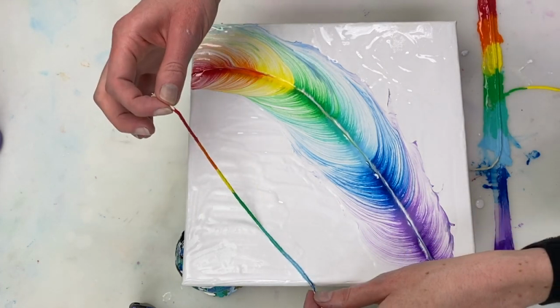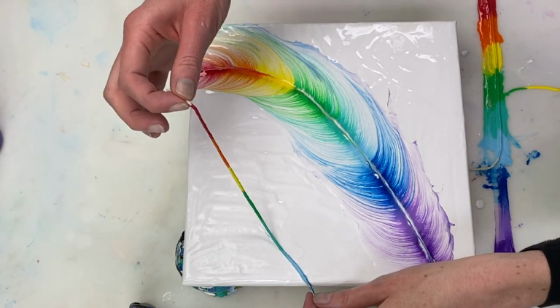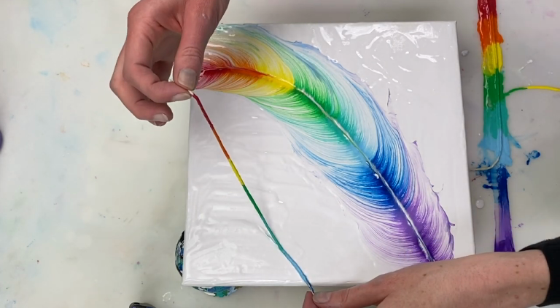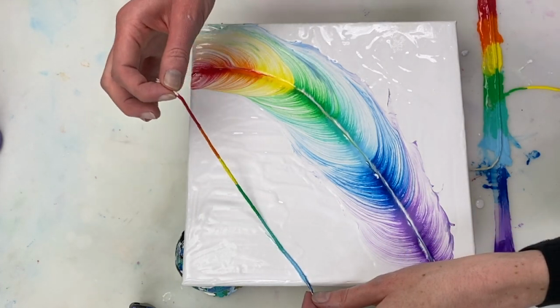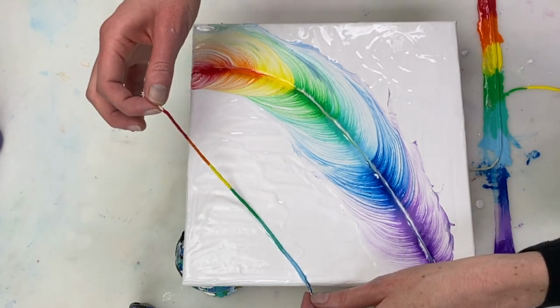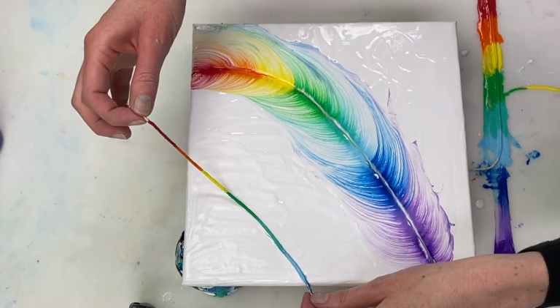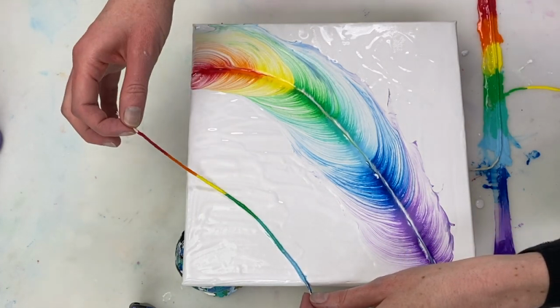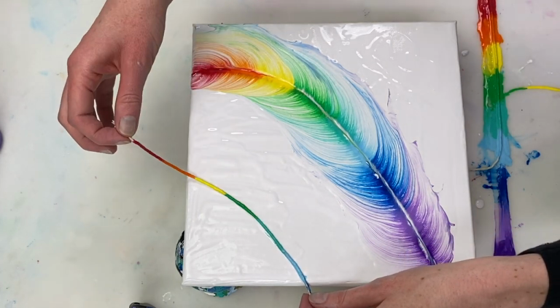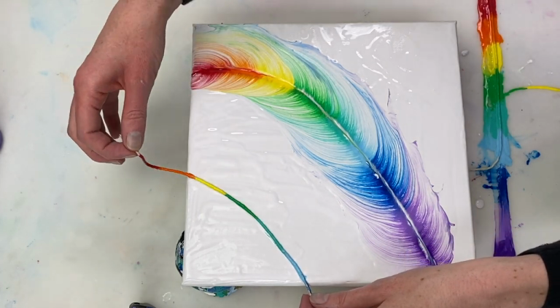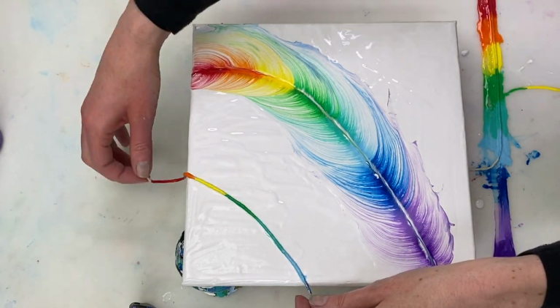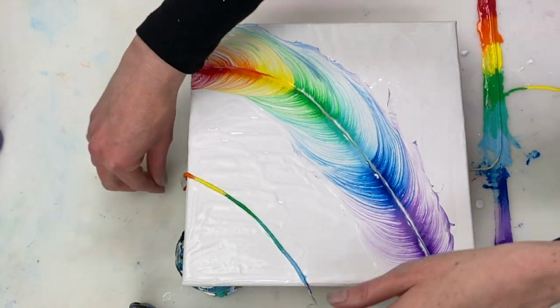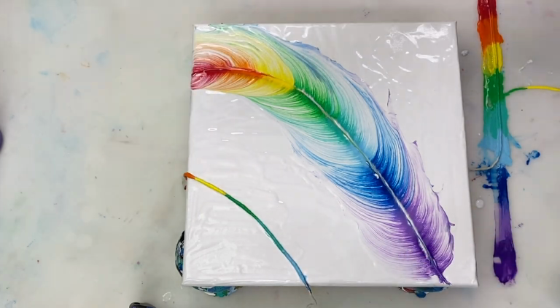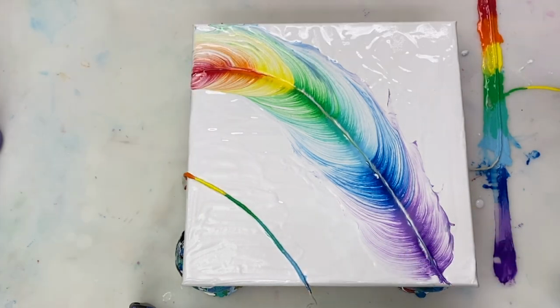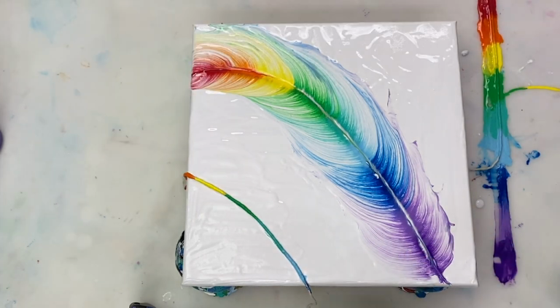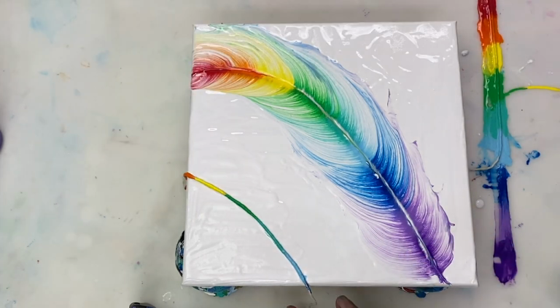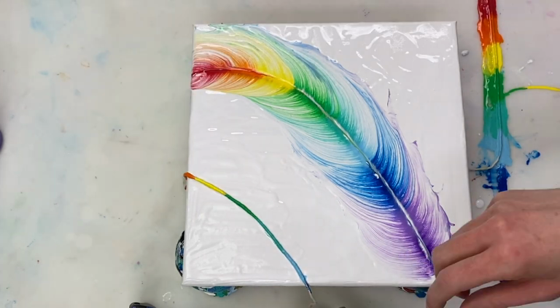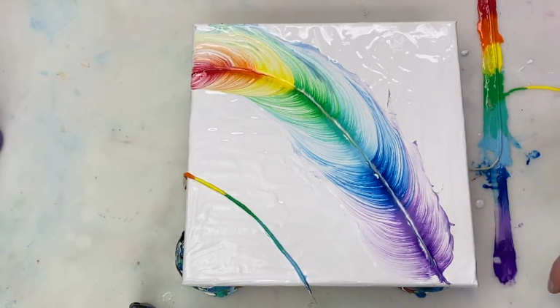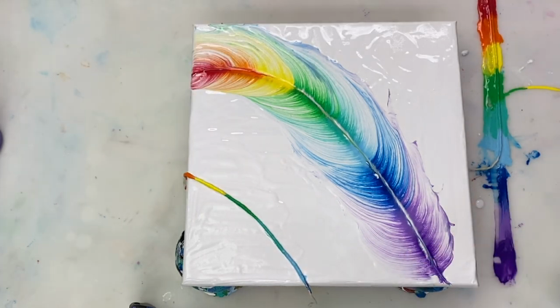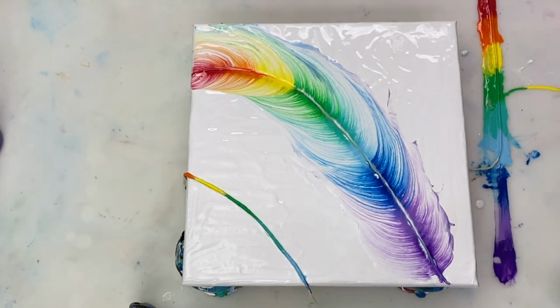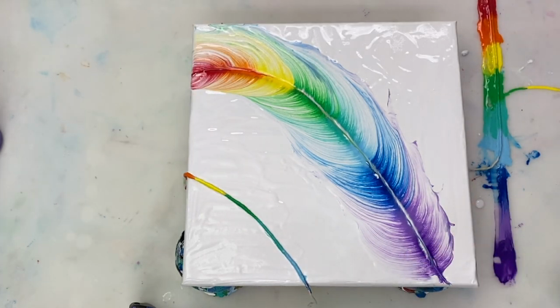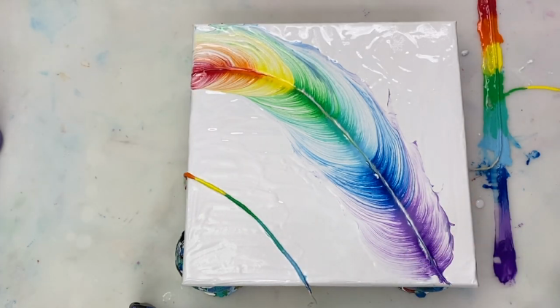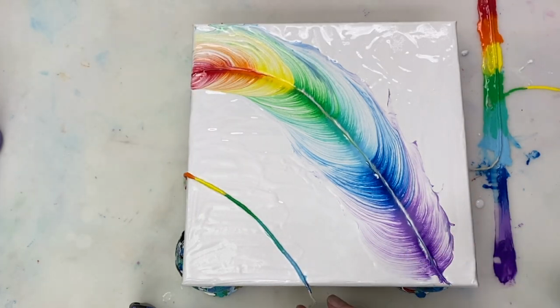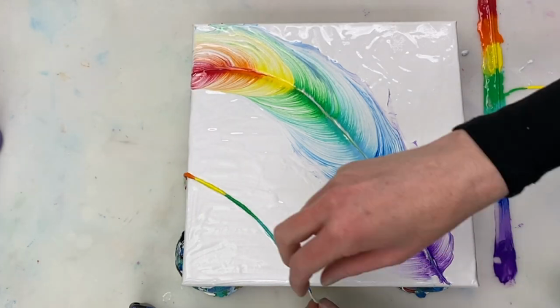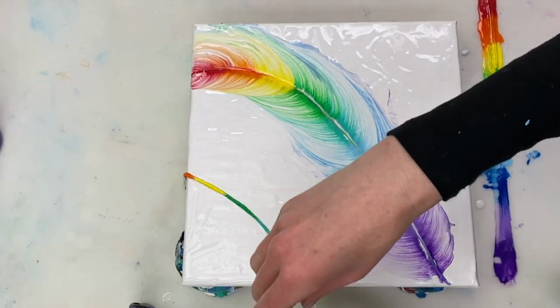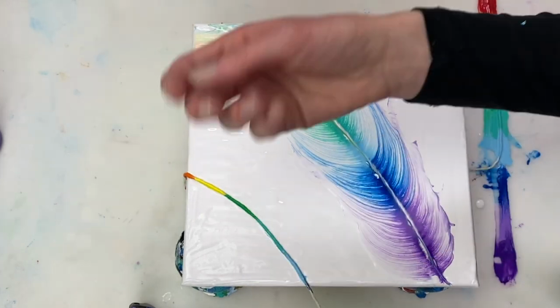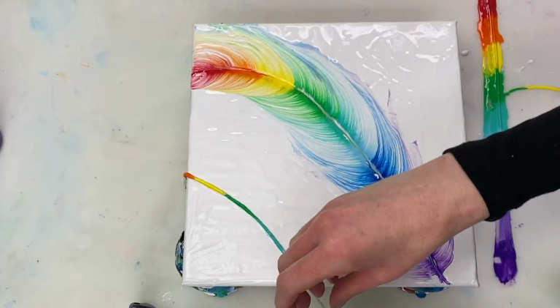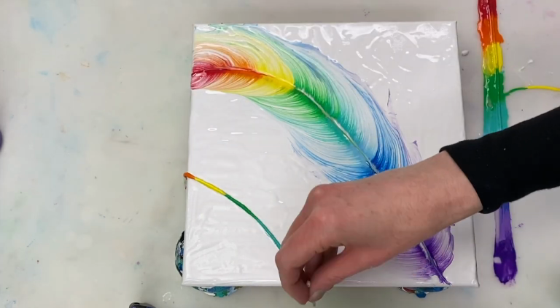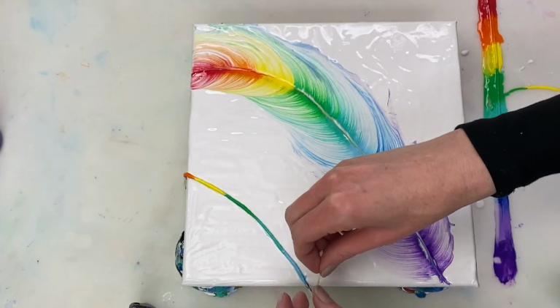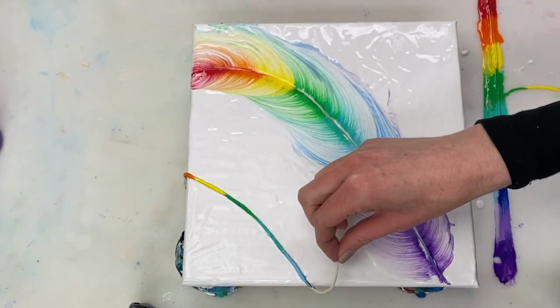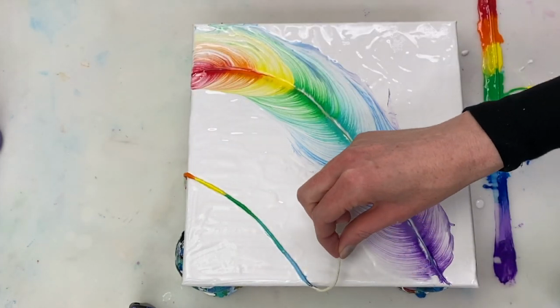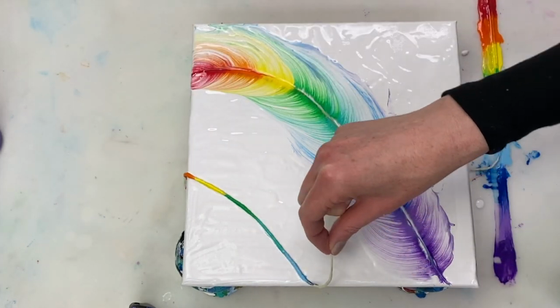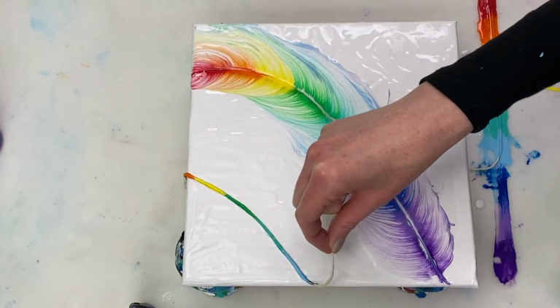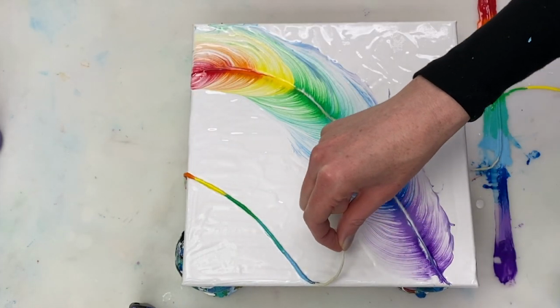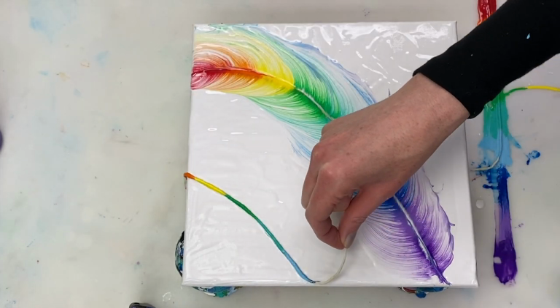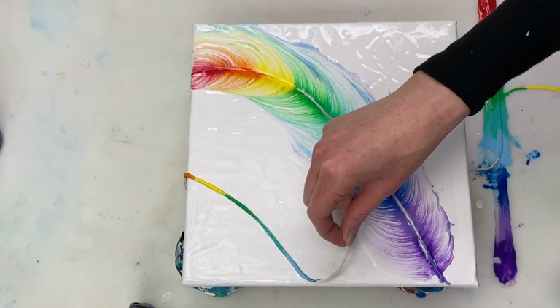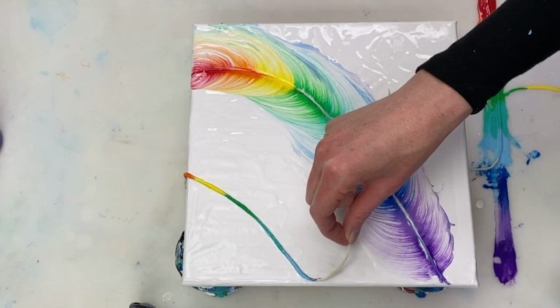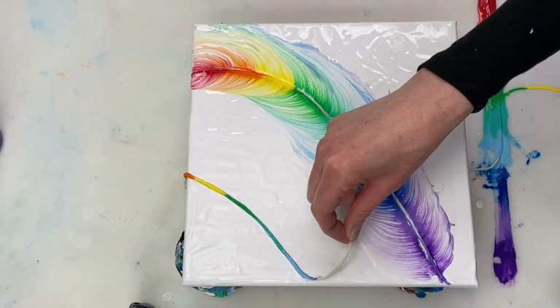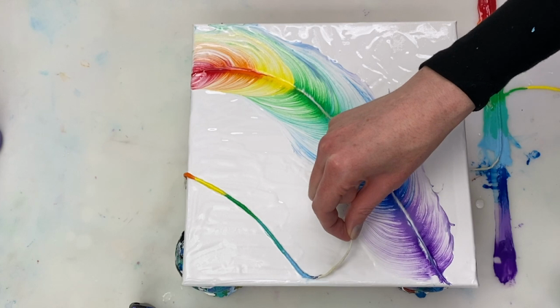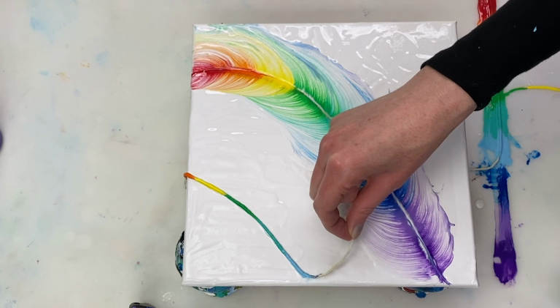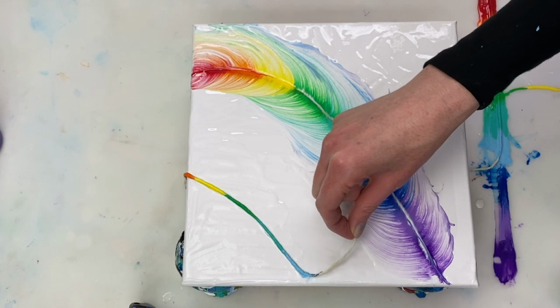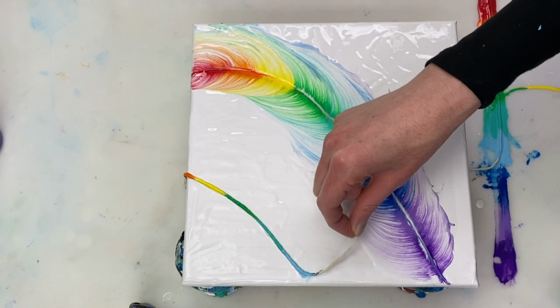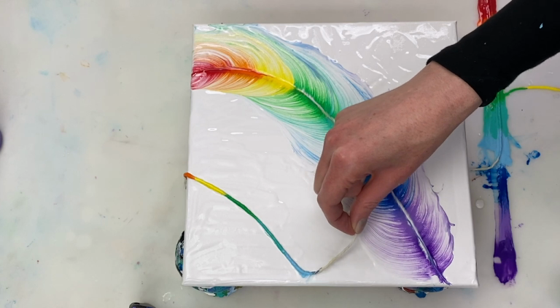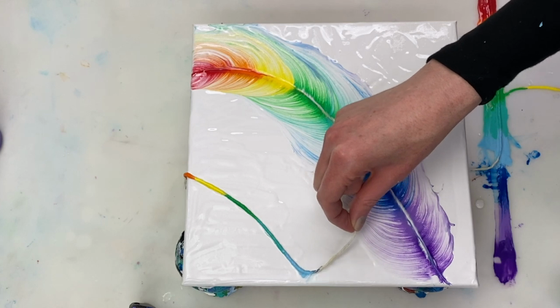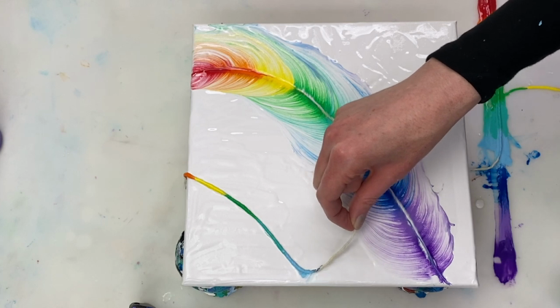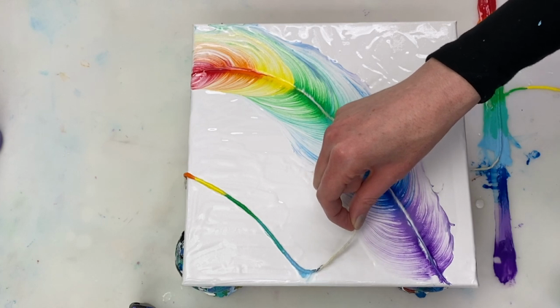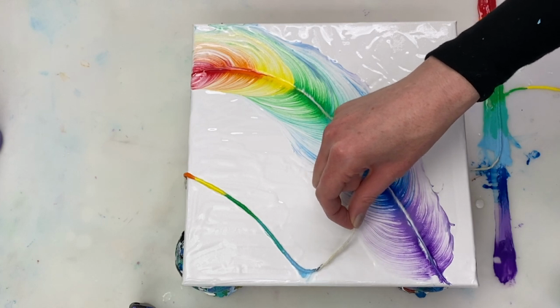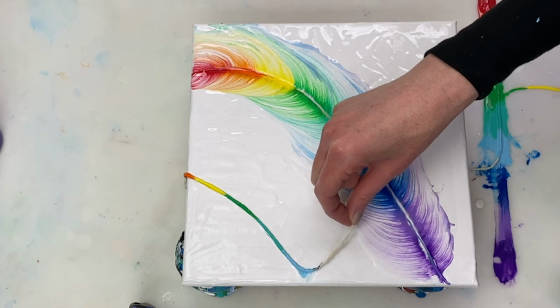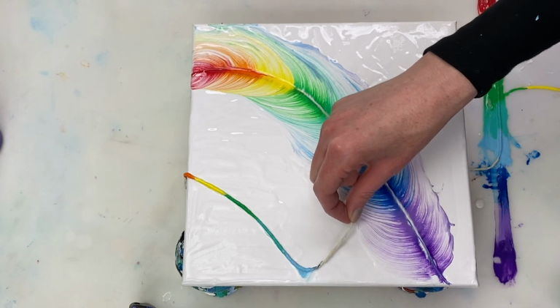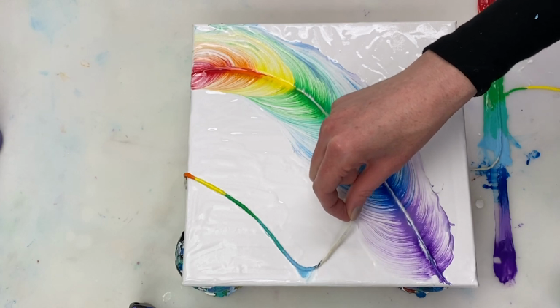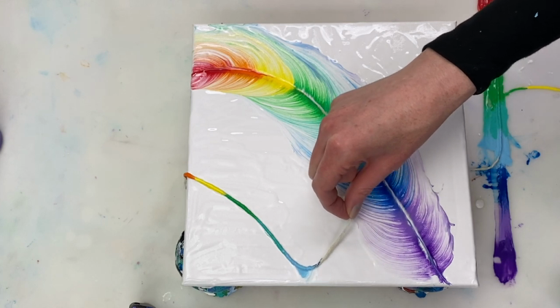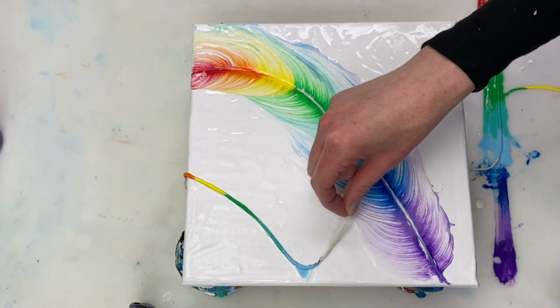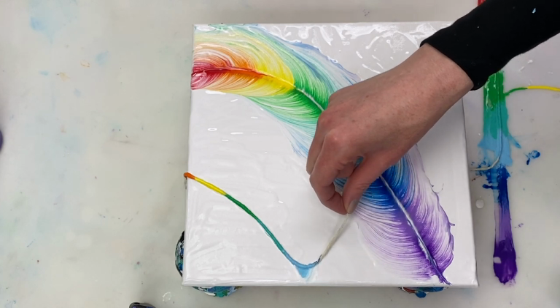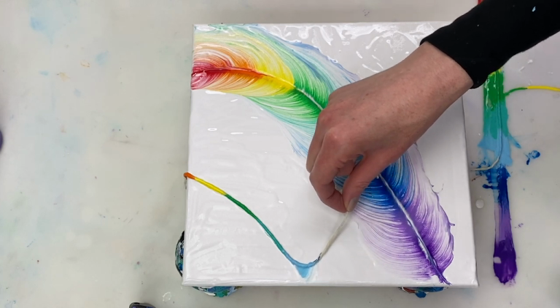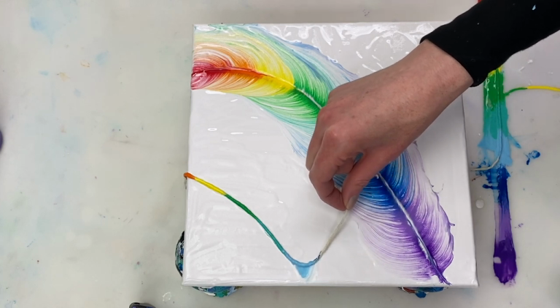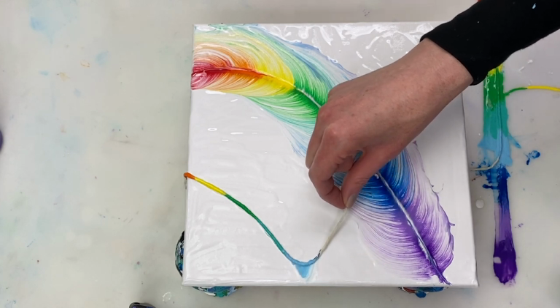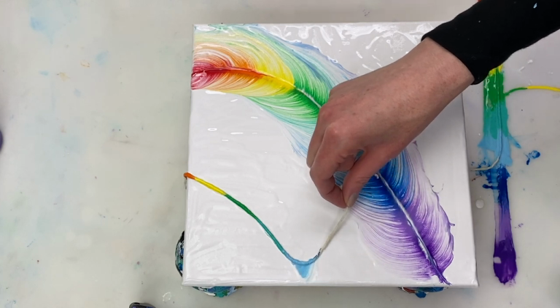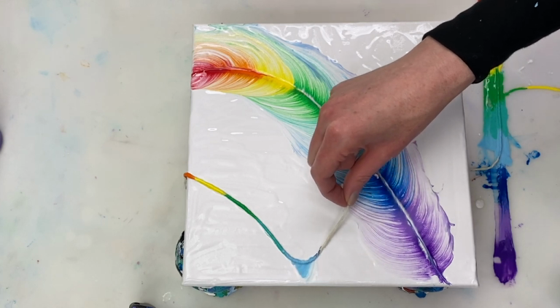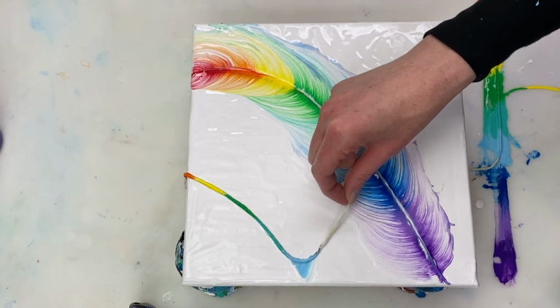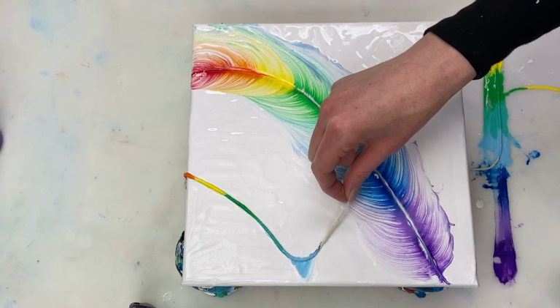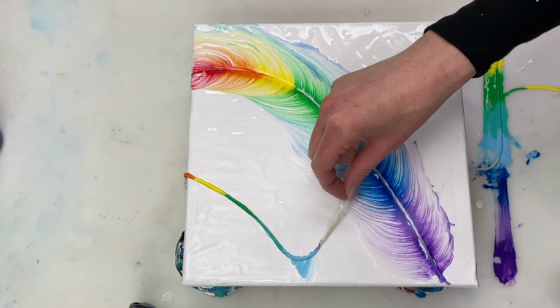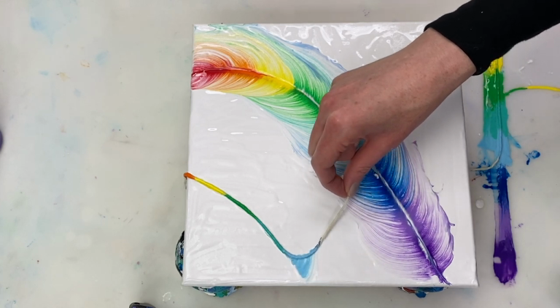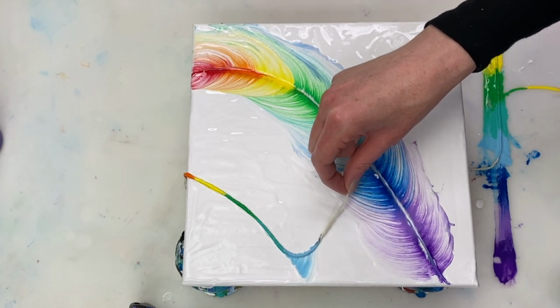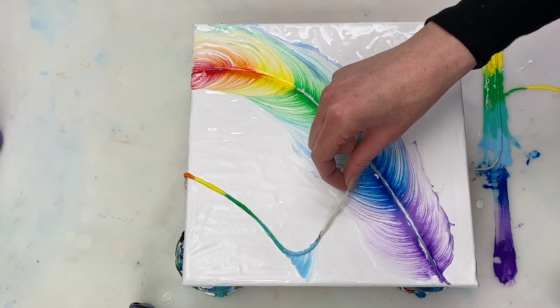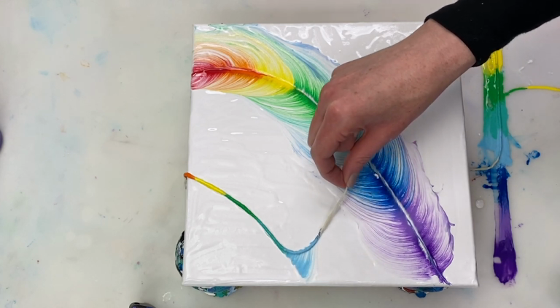I'm just repeating the process to create a portion of a feather here.